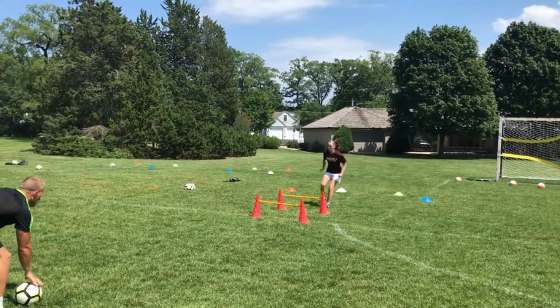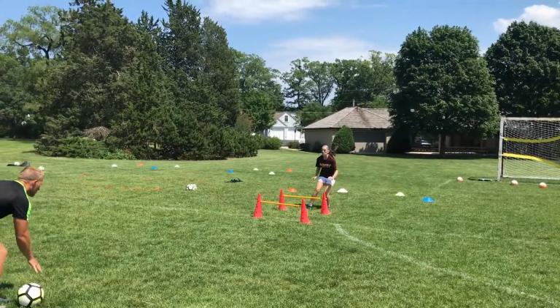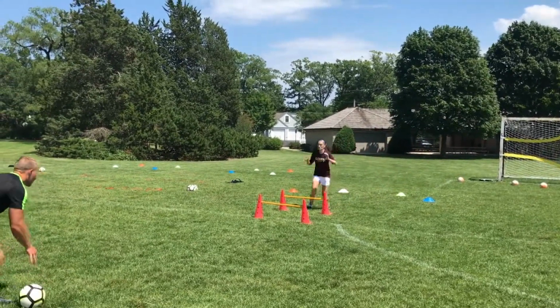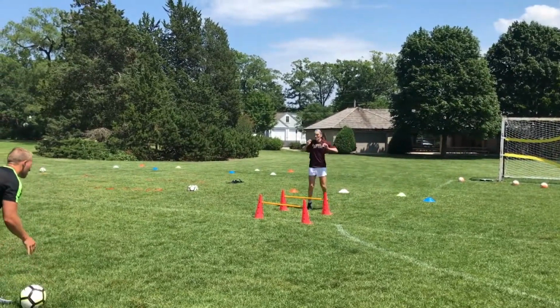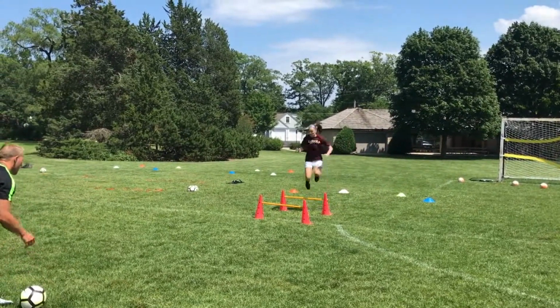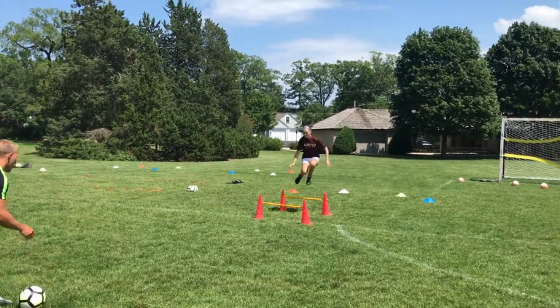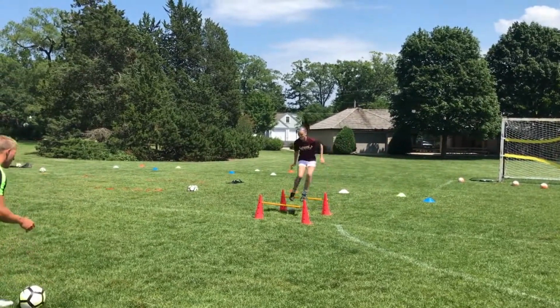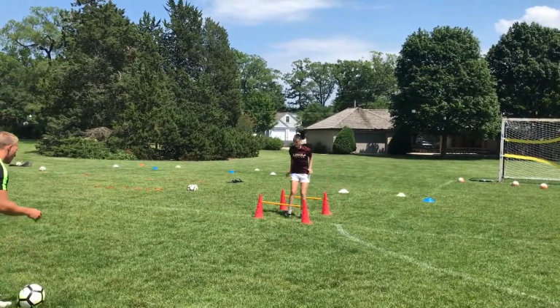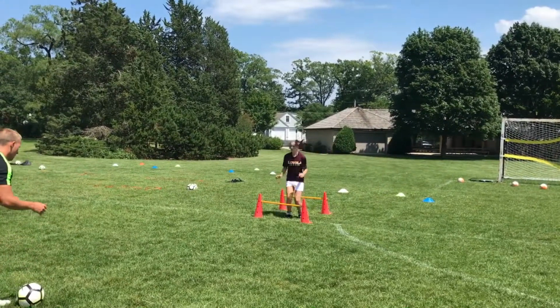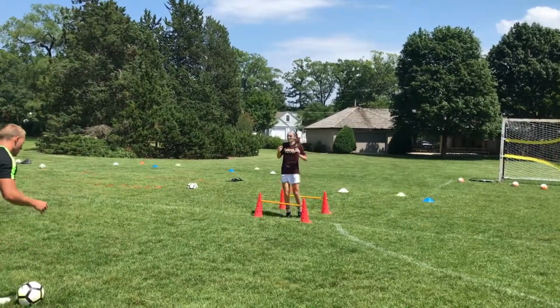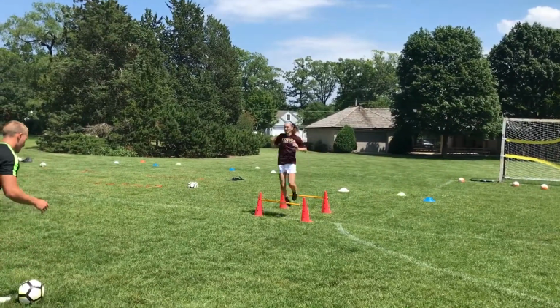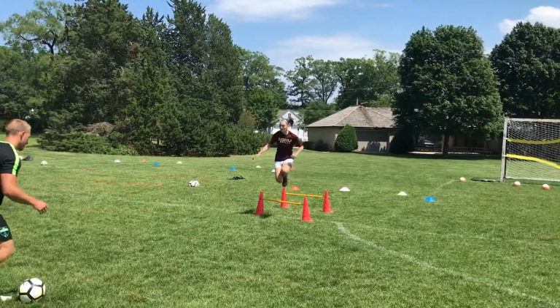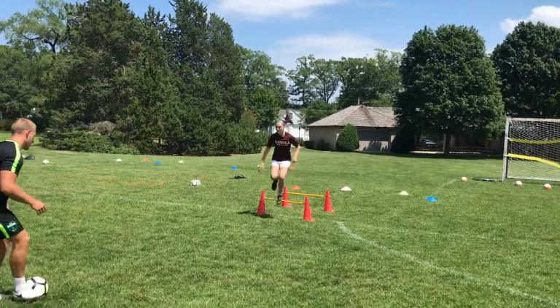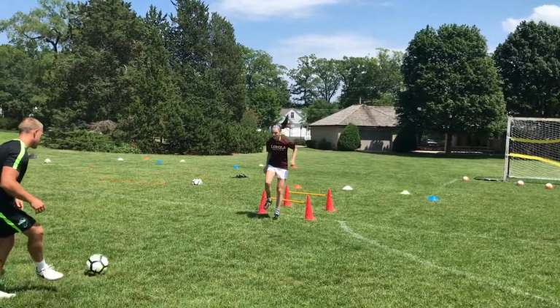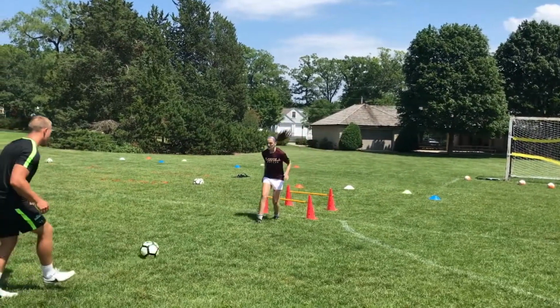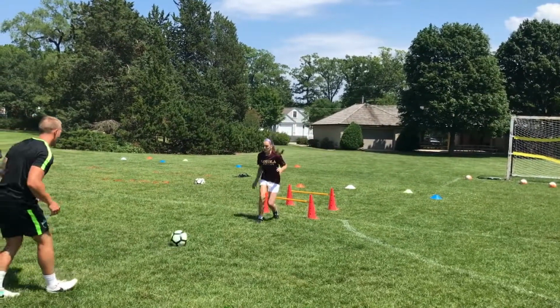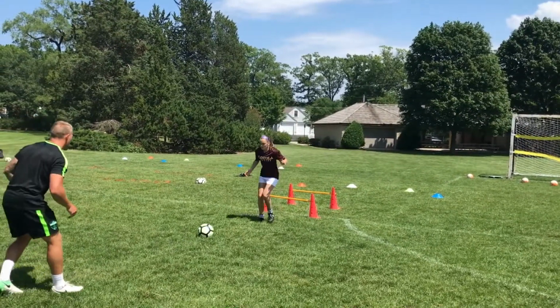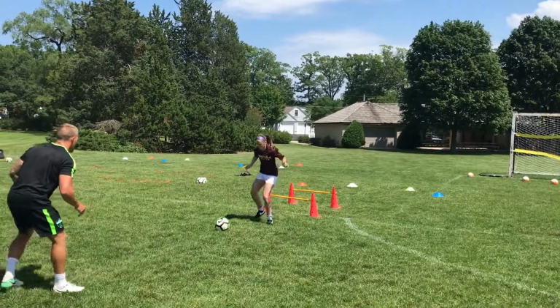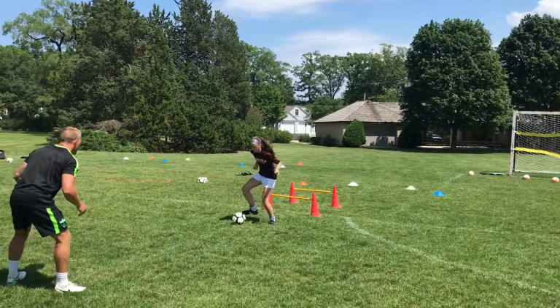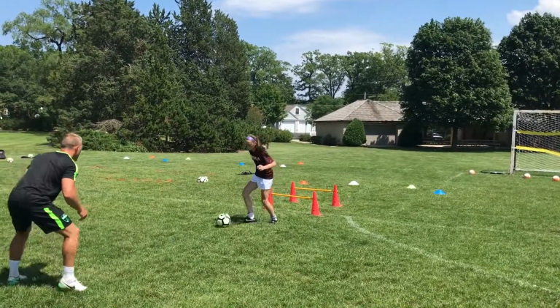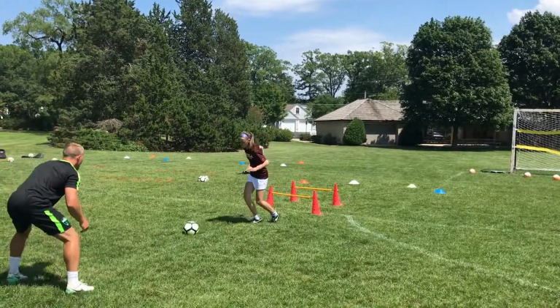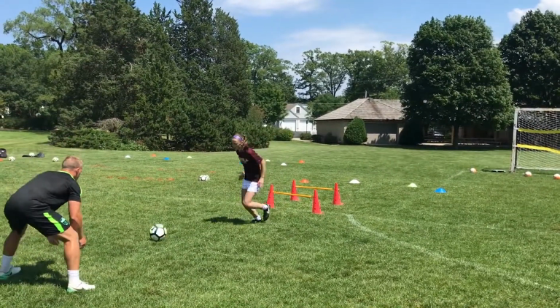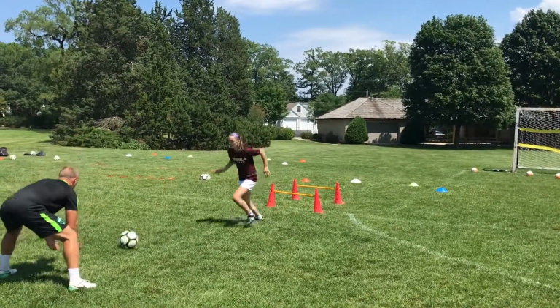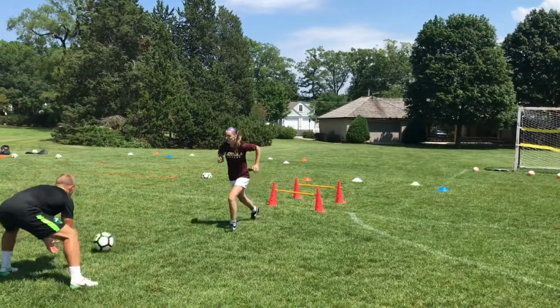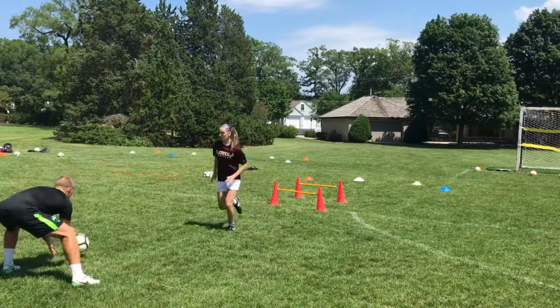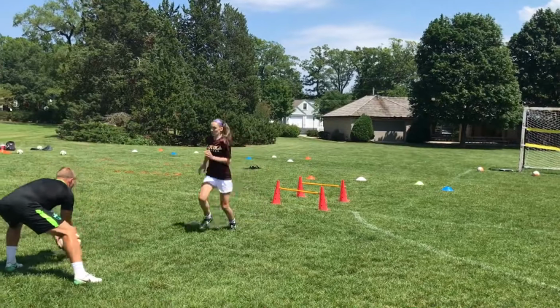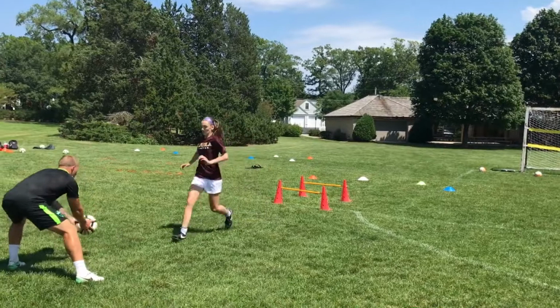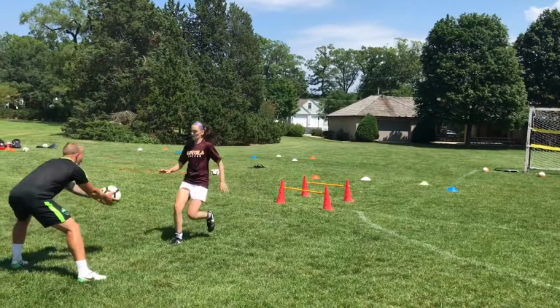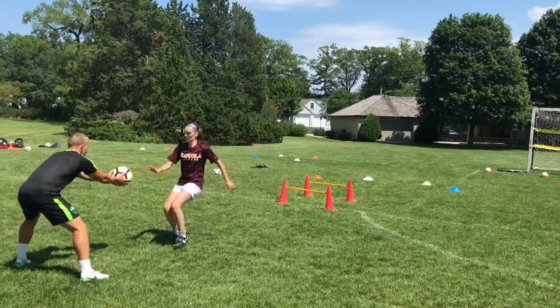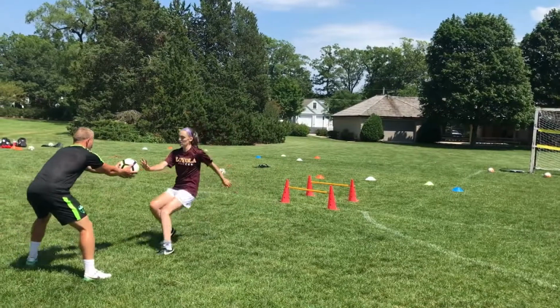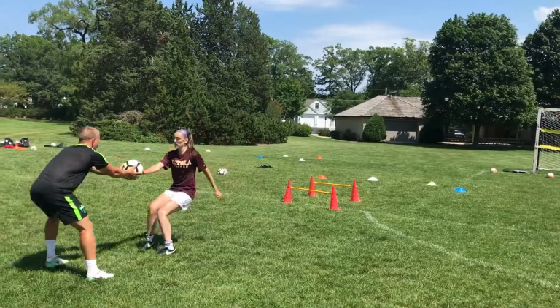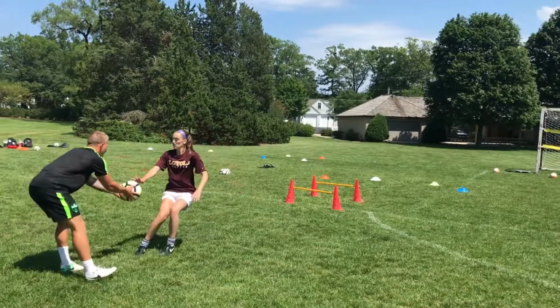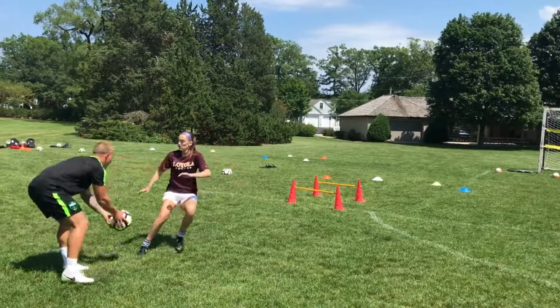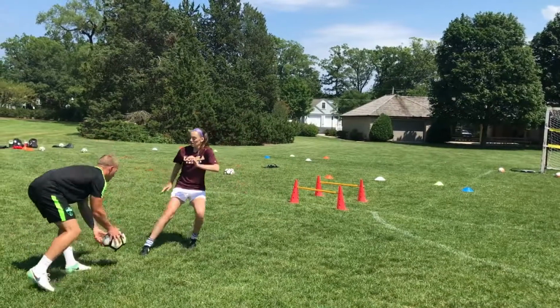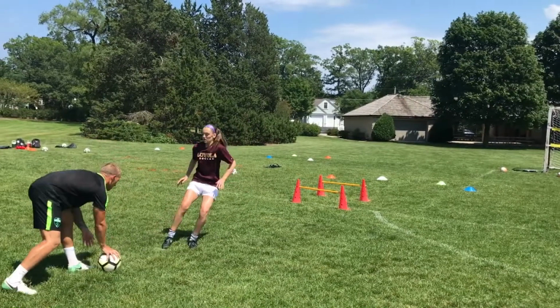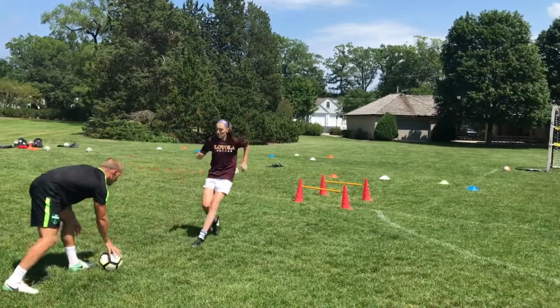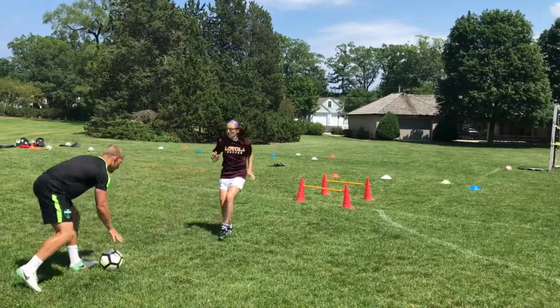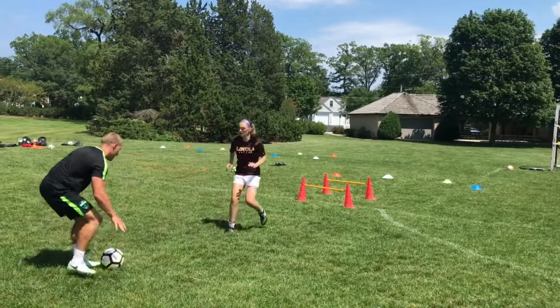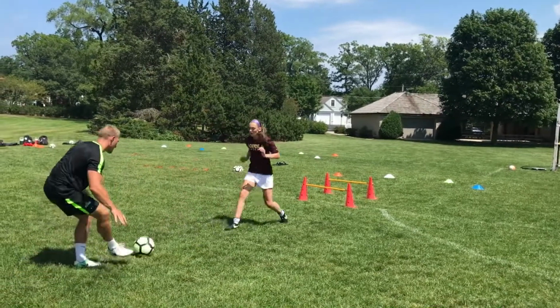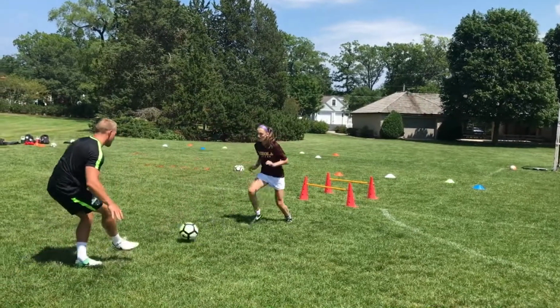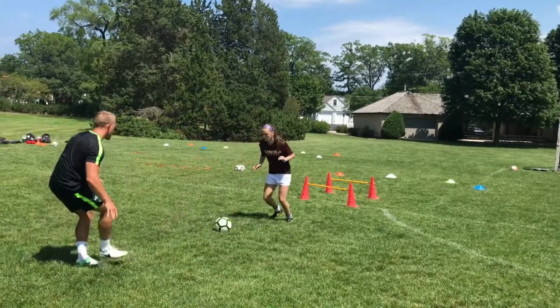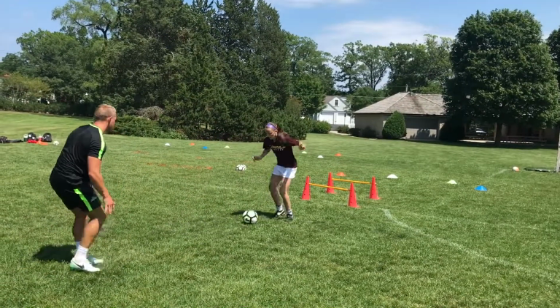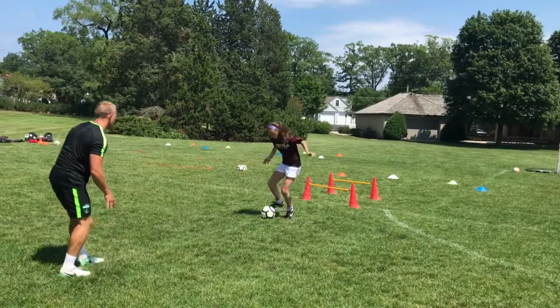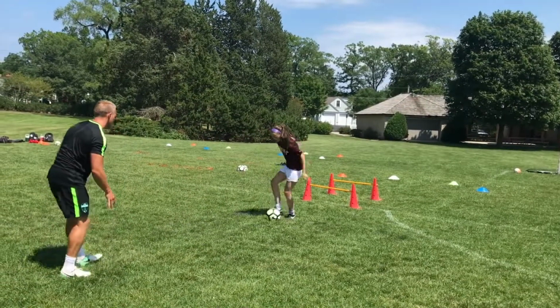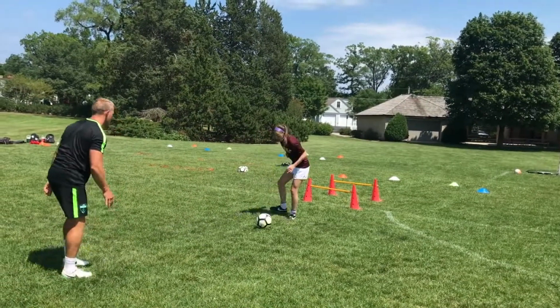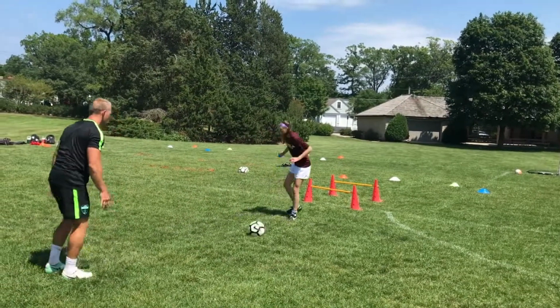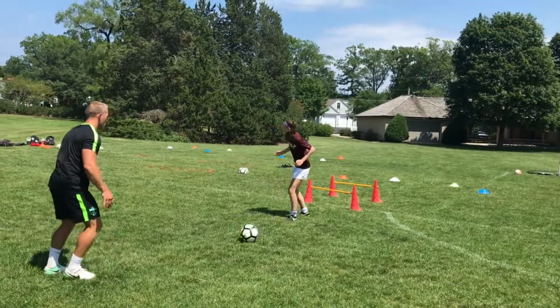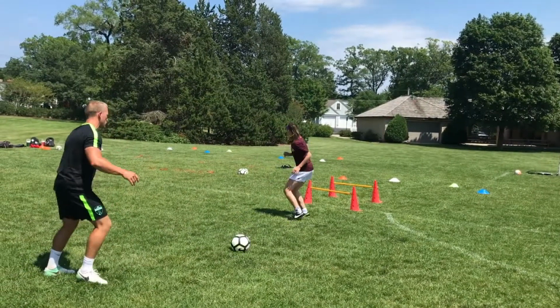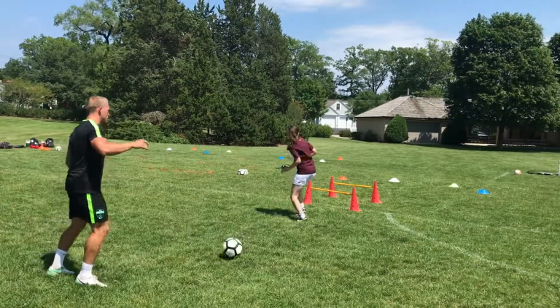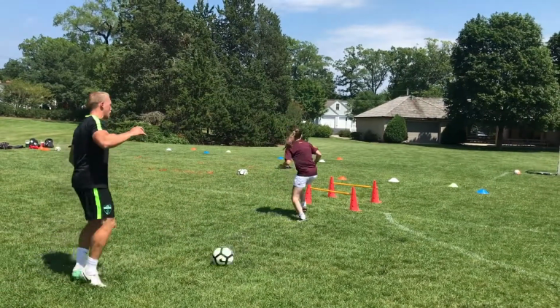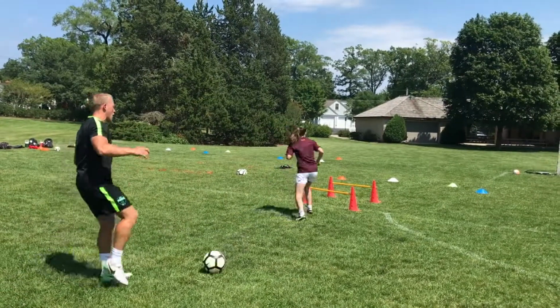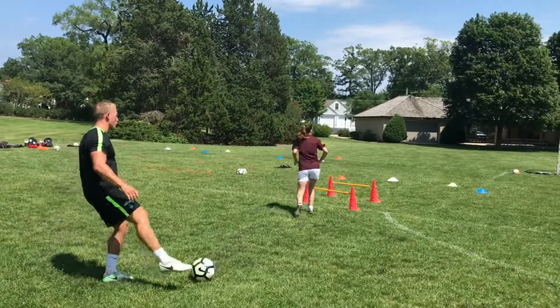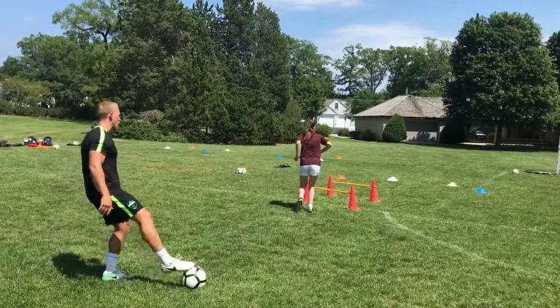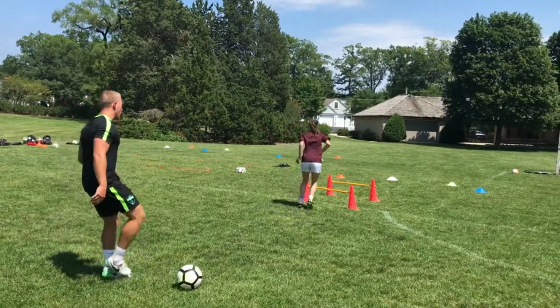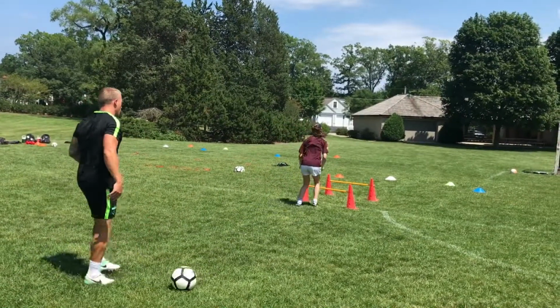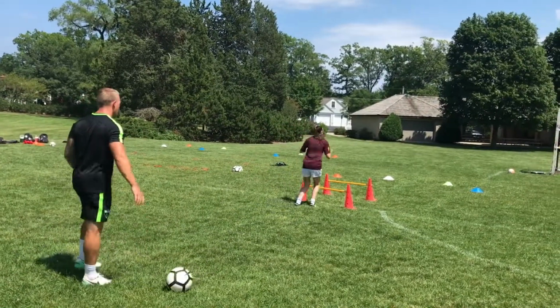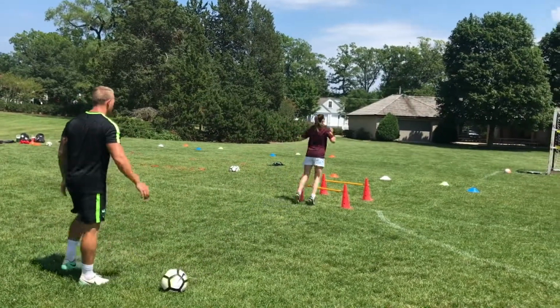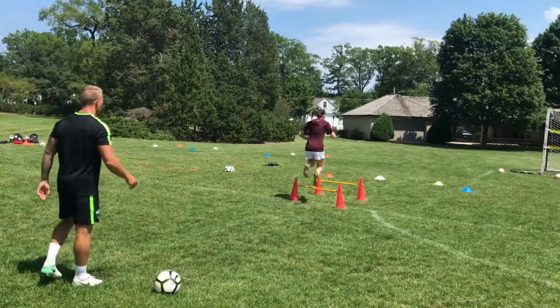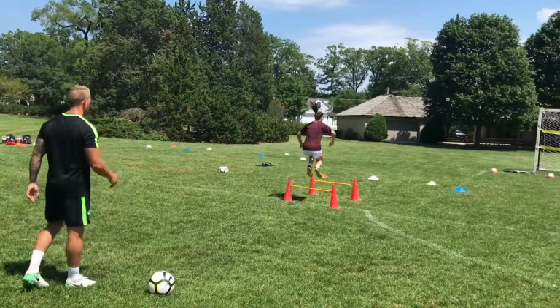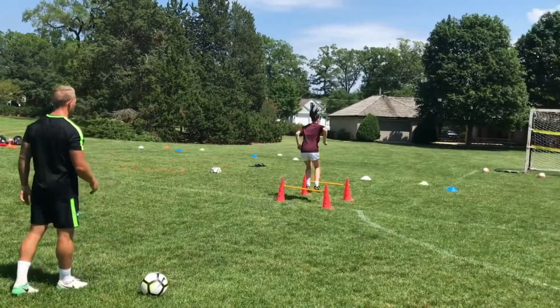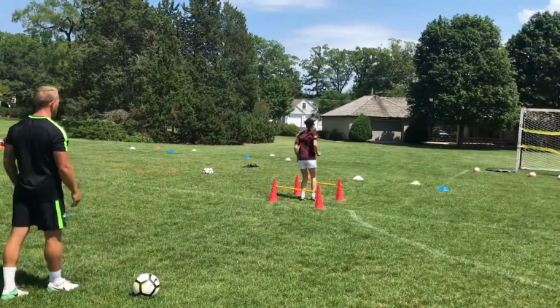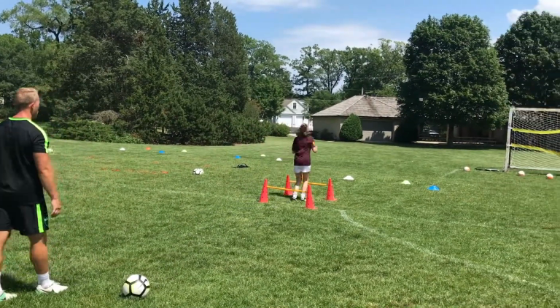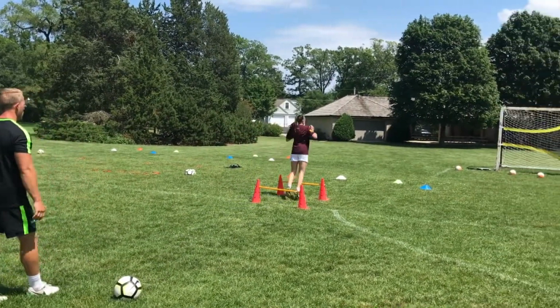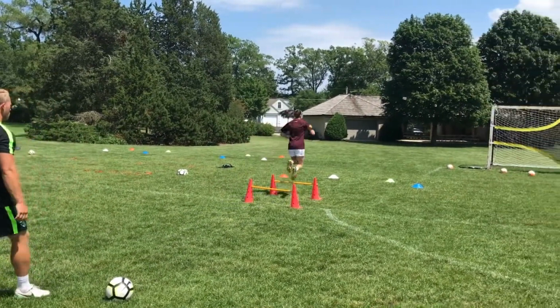Good girl. Yes. Touch. Good, touch the ball. Let's go, back pedal. Yes. Excellent. Well done. Over. Round the blue.